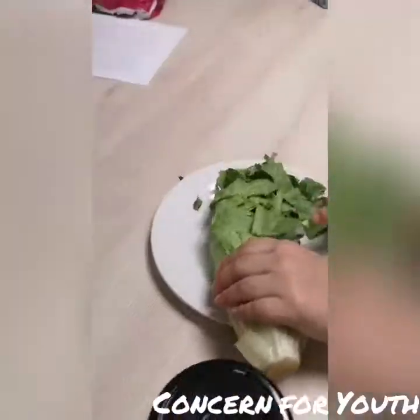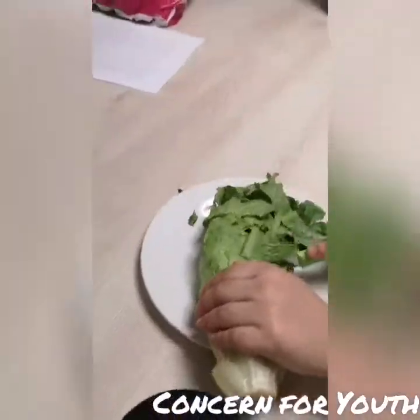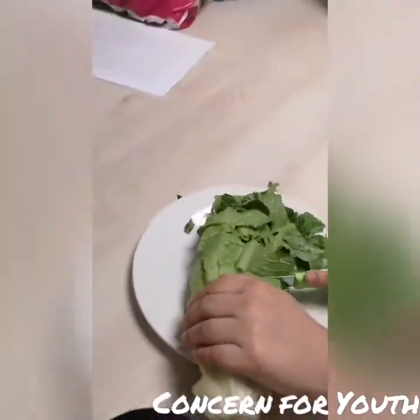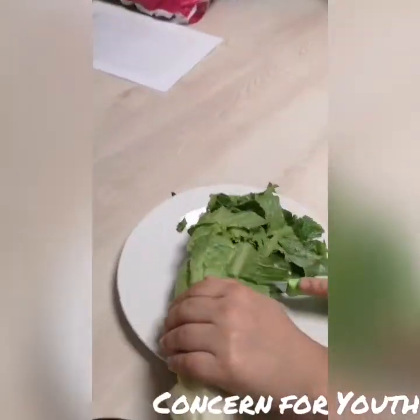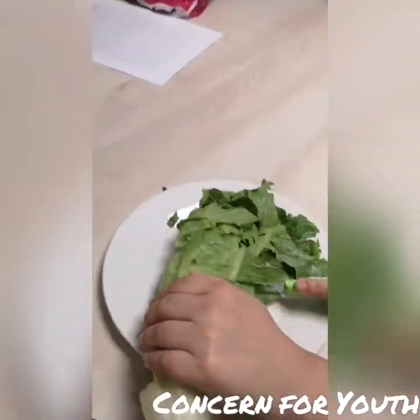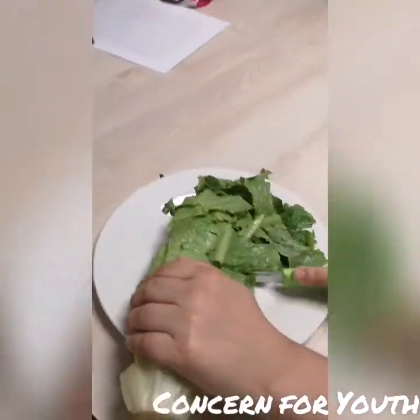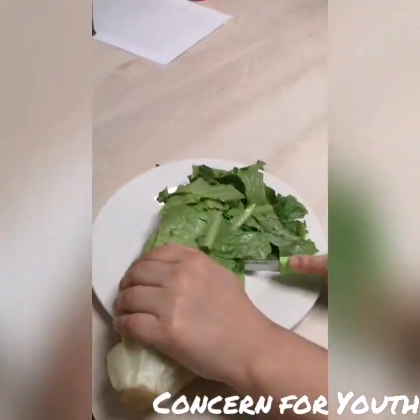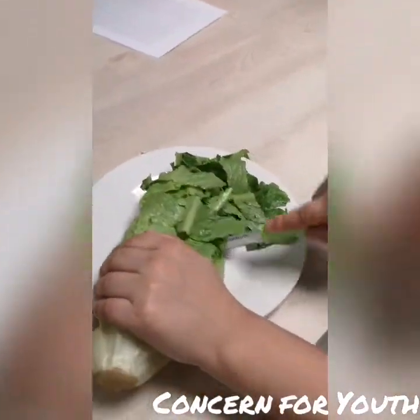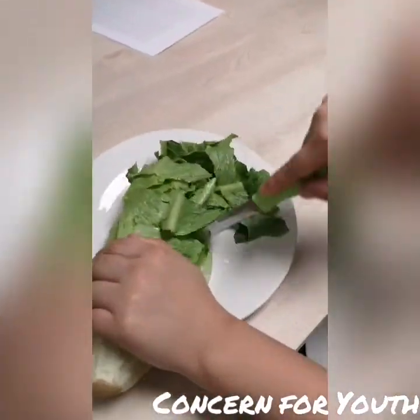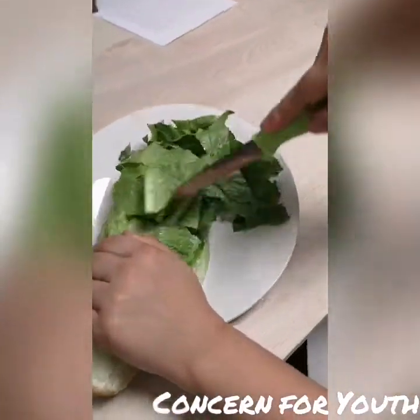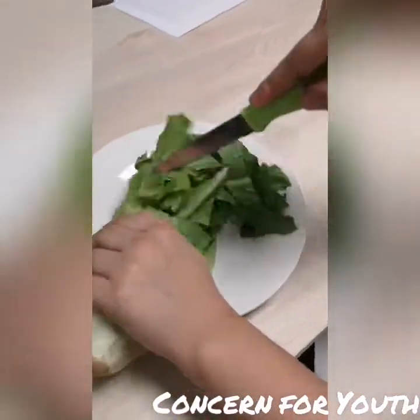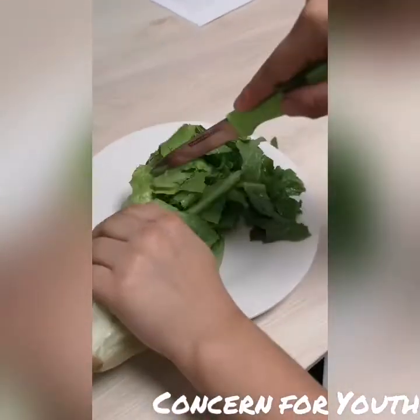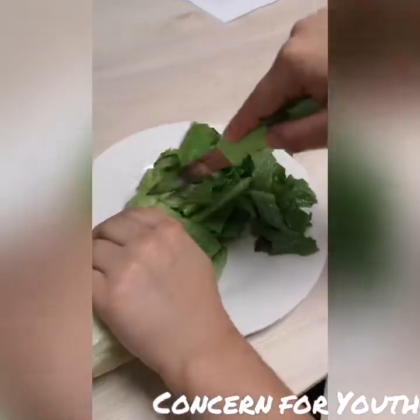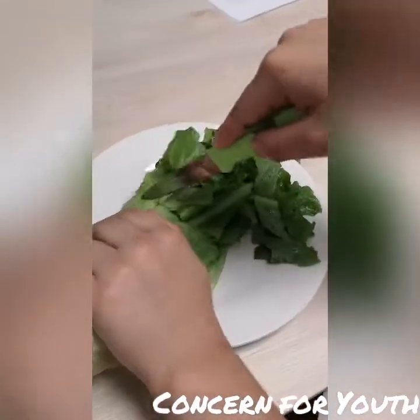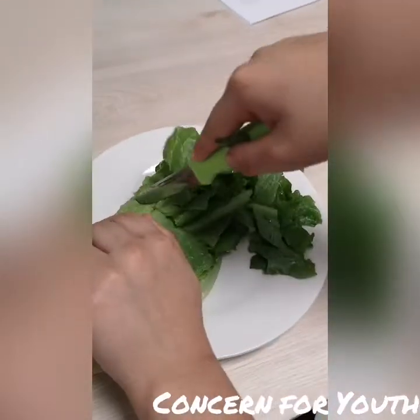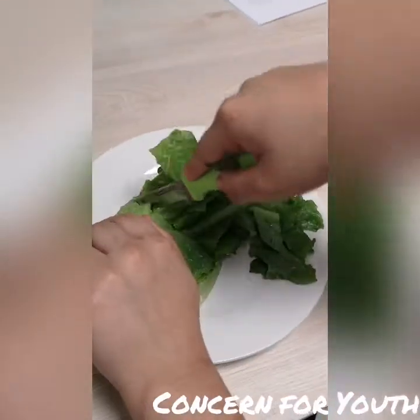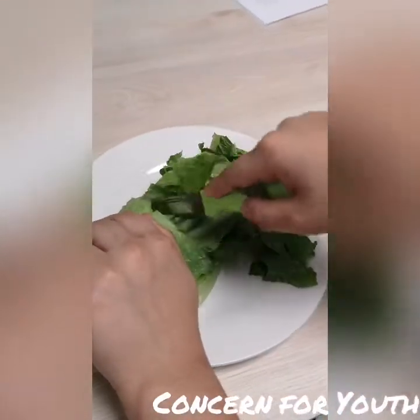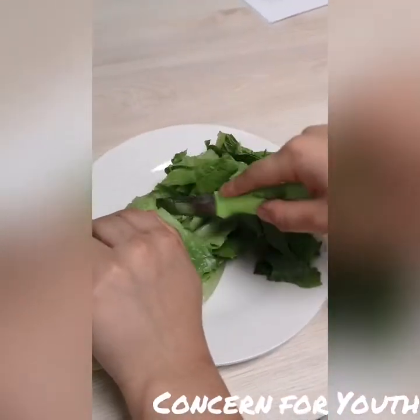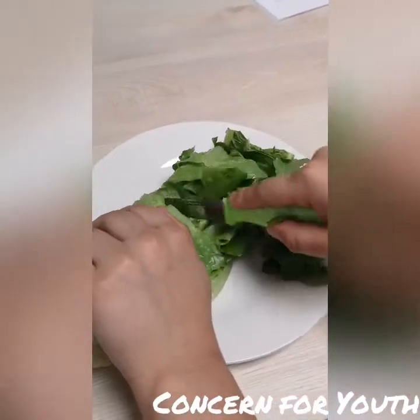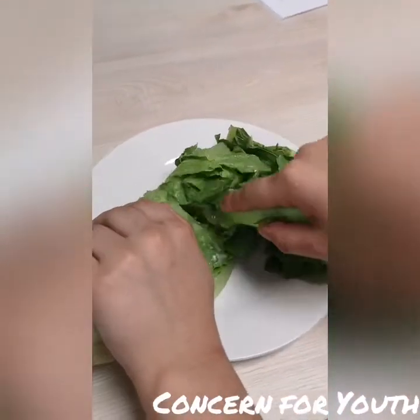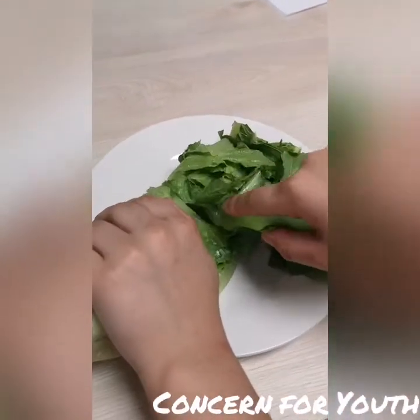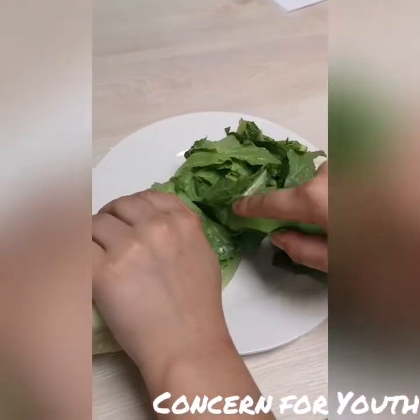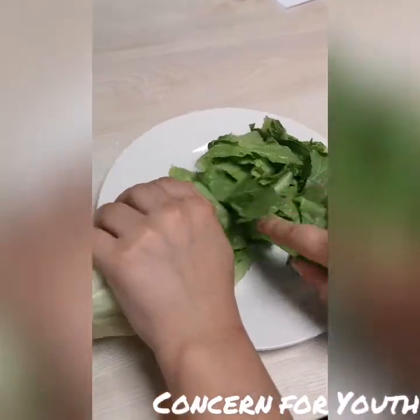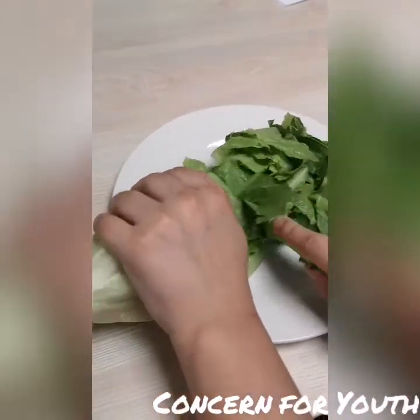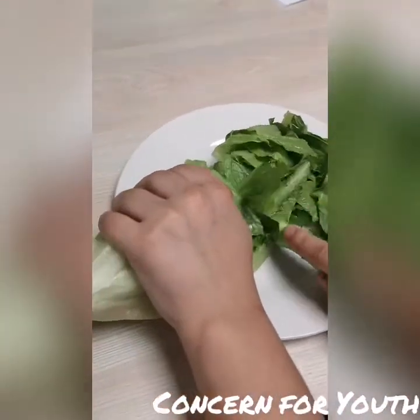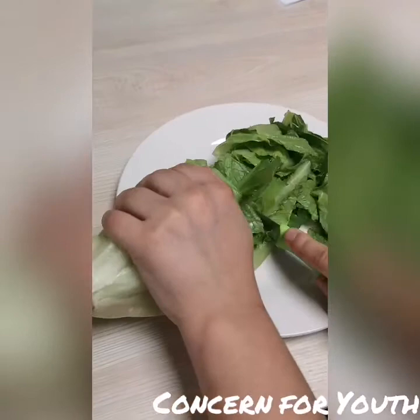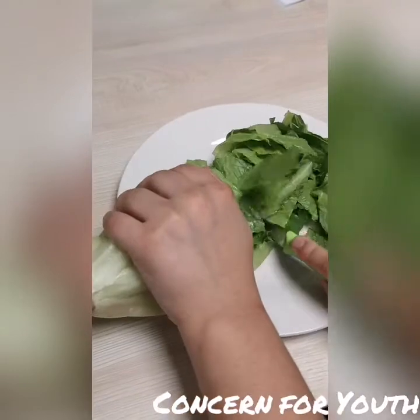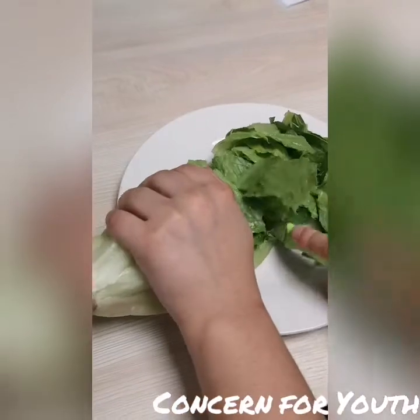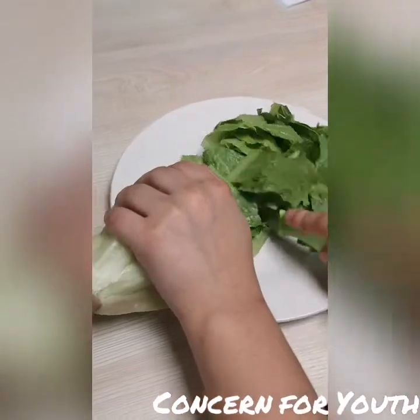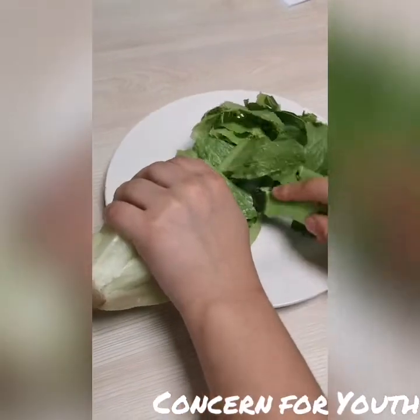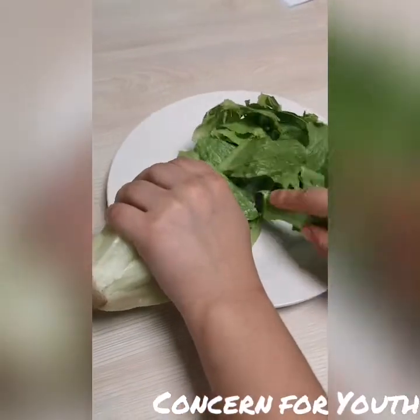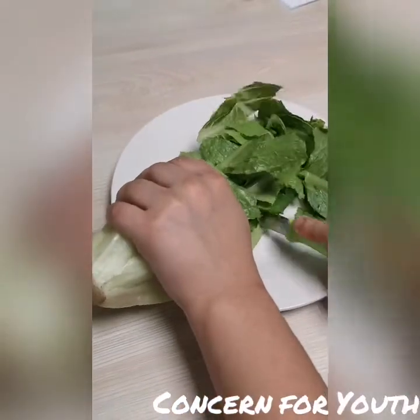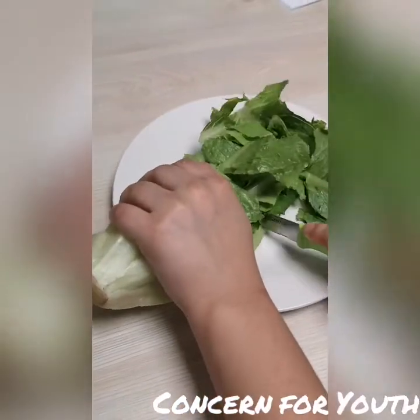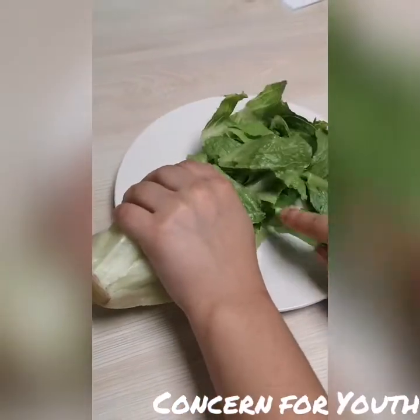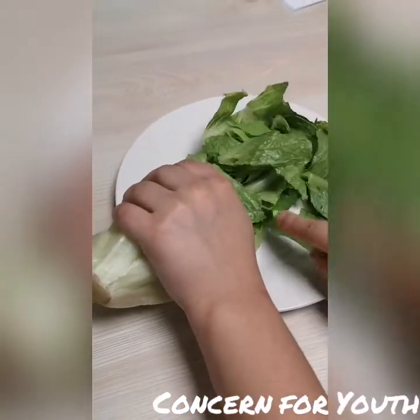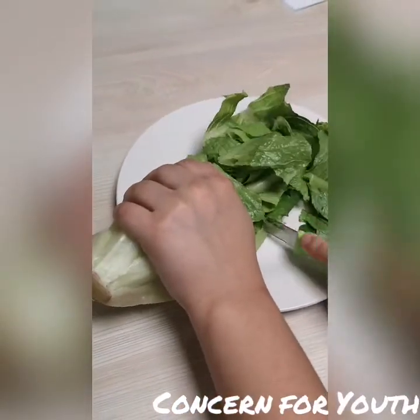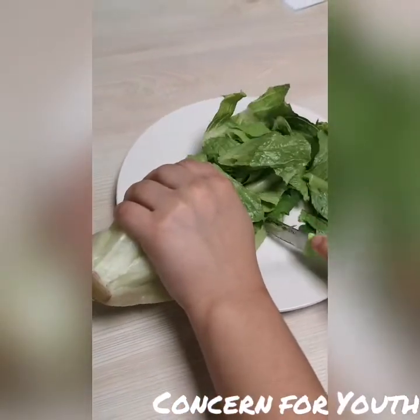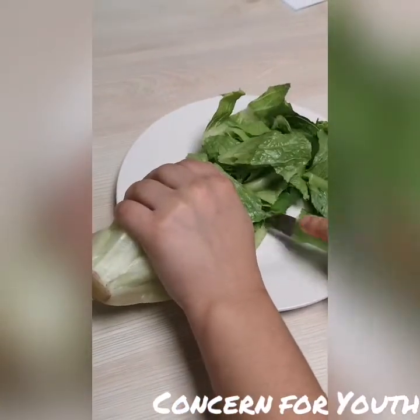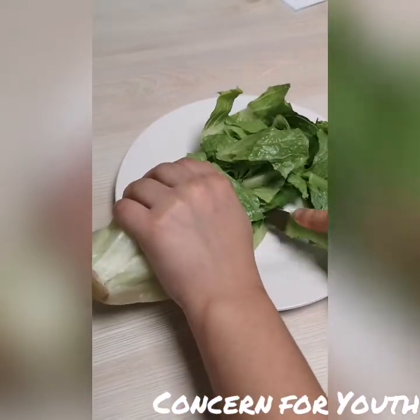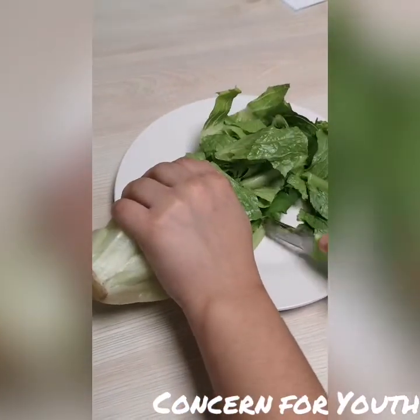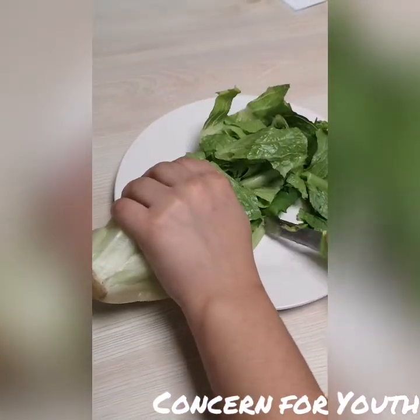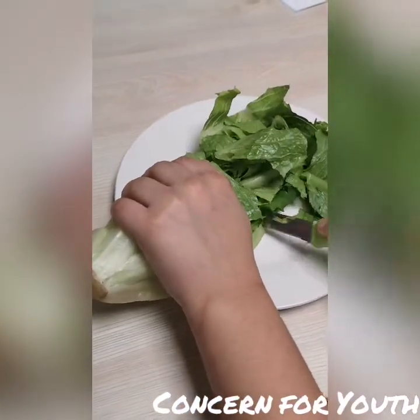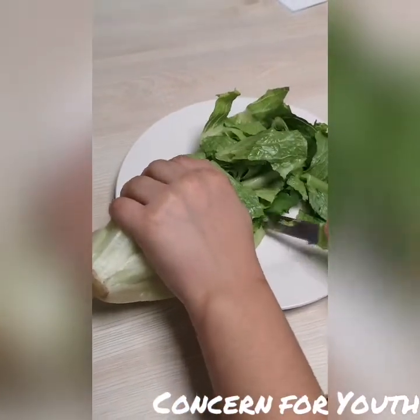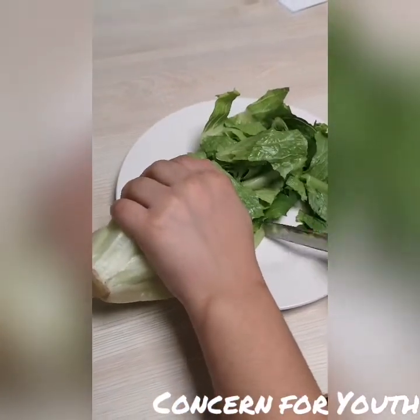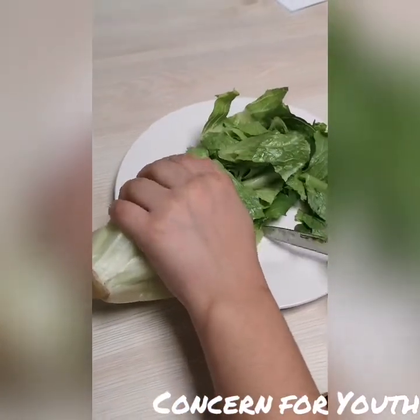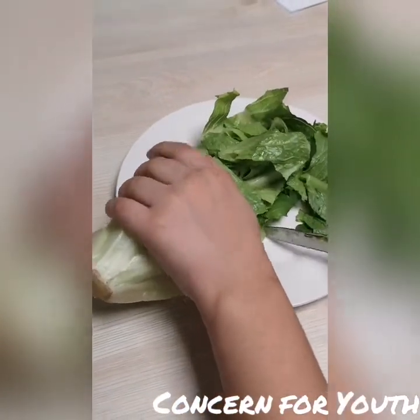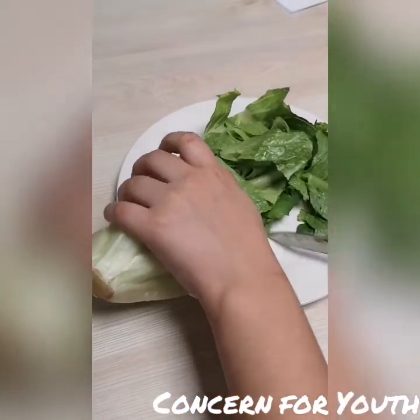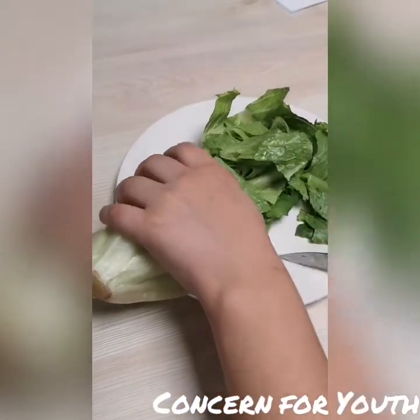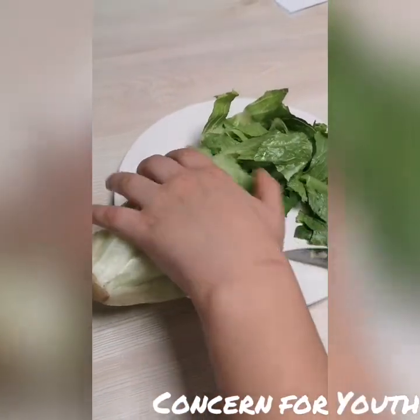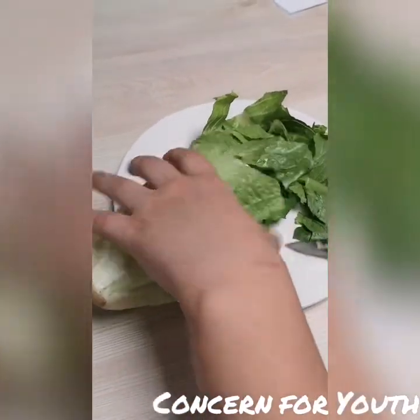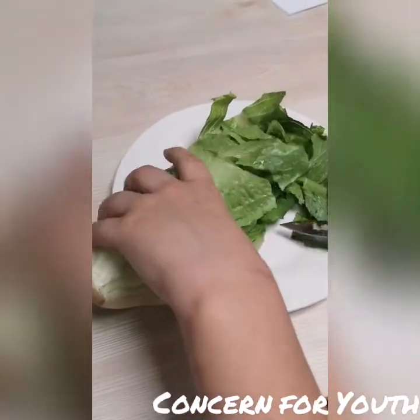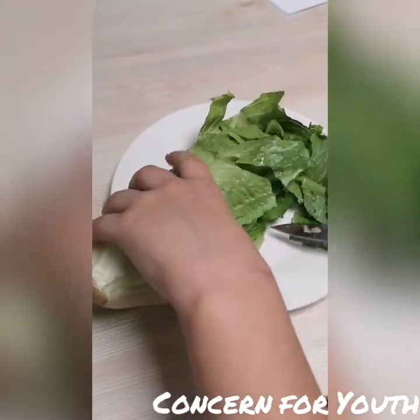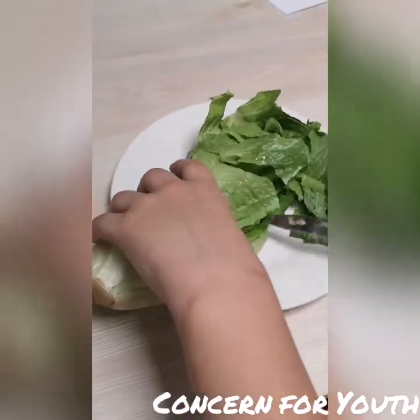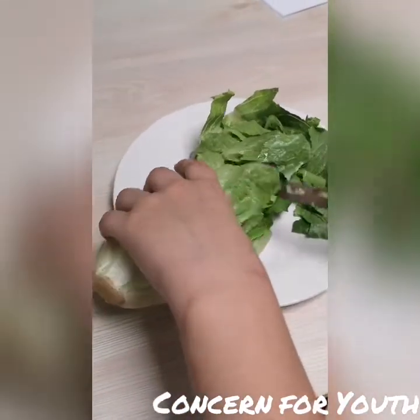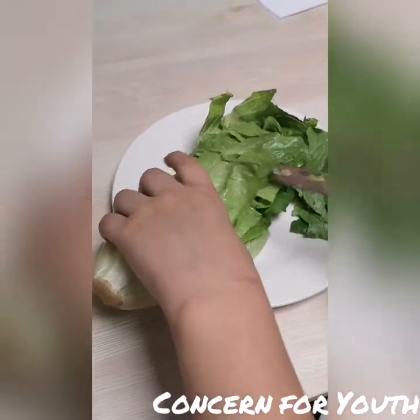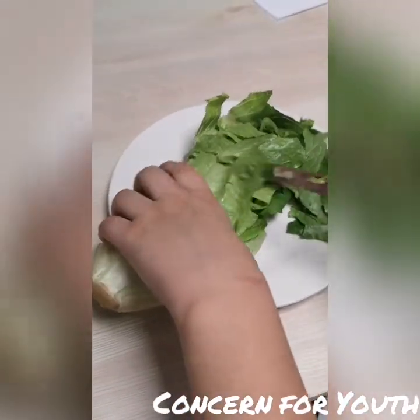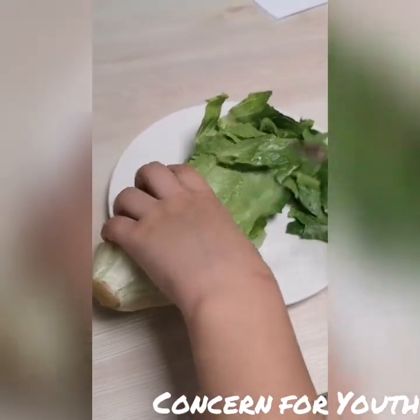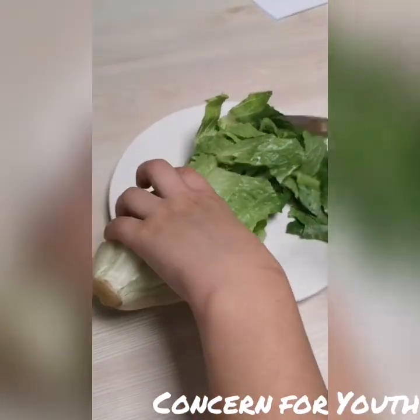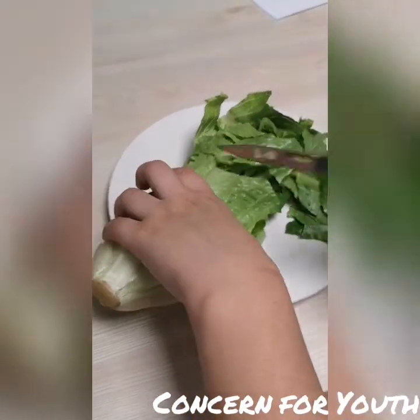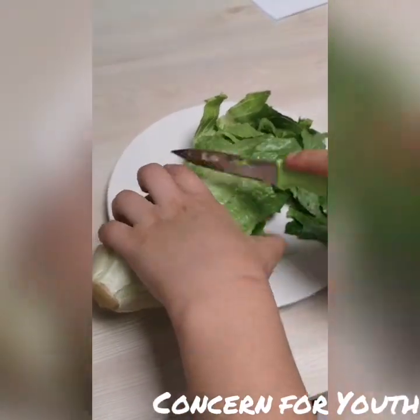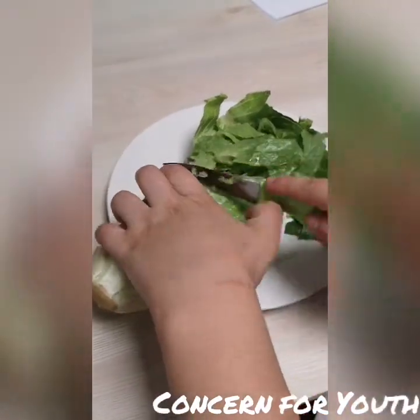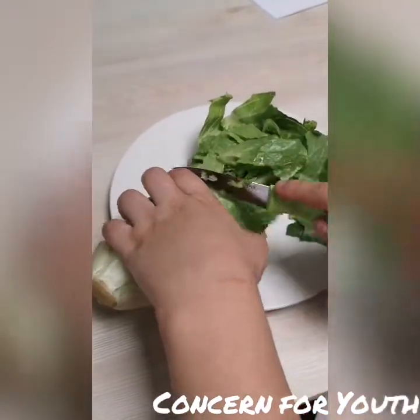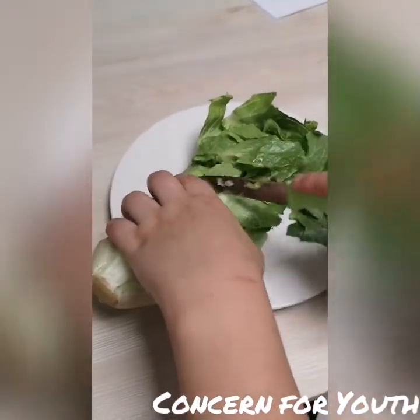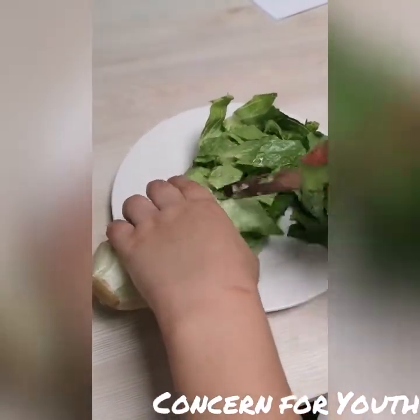We are now going to prepare the lettuce. We are going to cut it into bite-sized pieces. Please be careful not to cut yourself during this process.